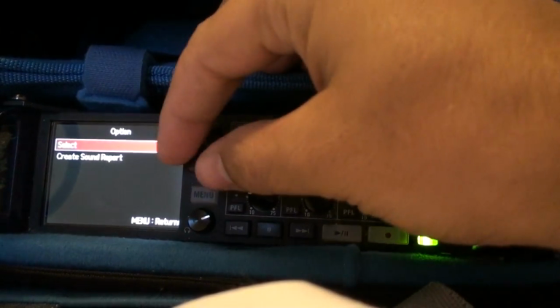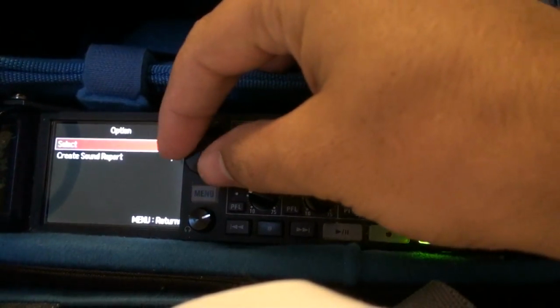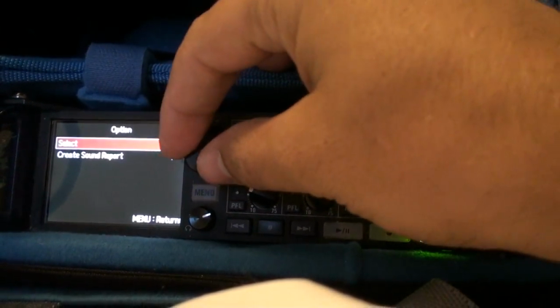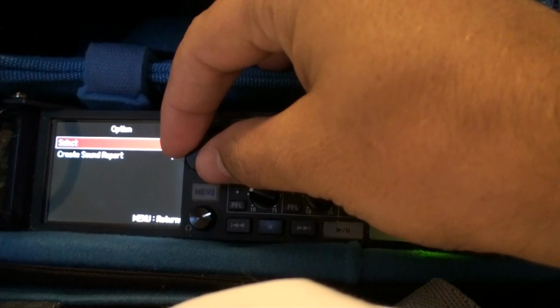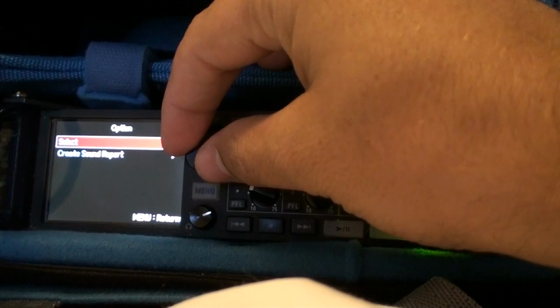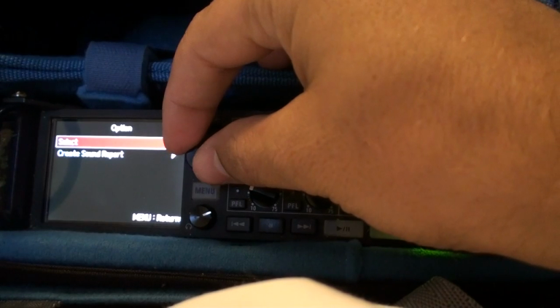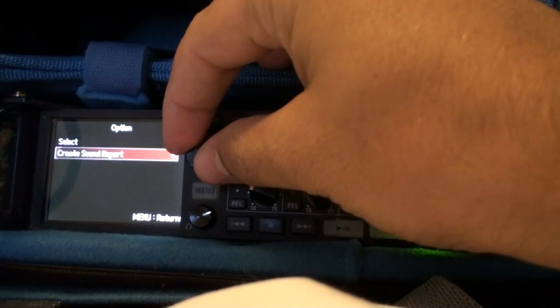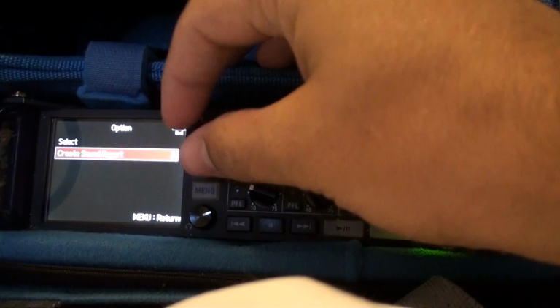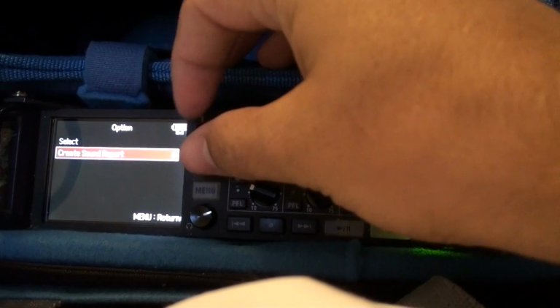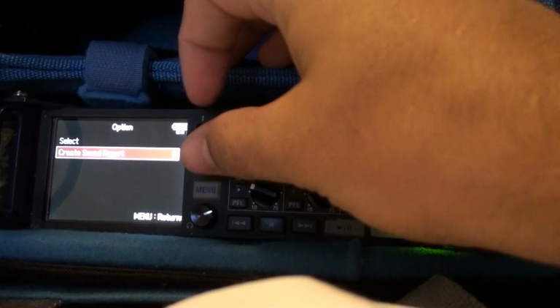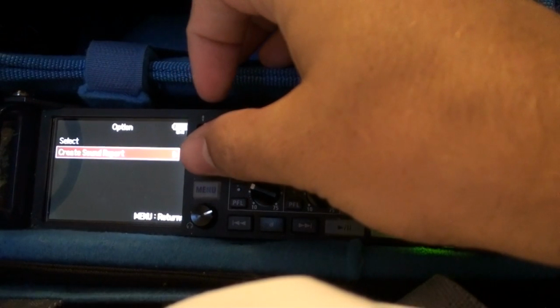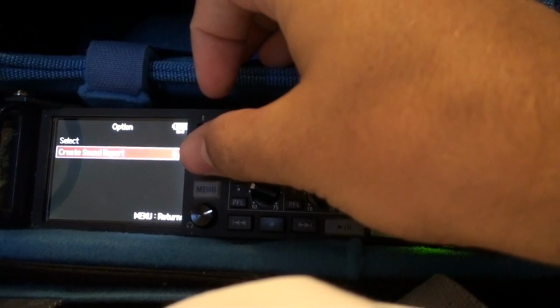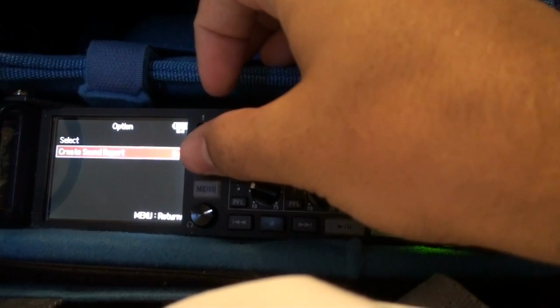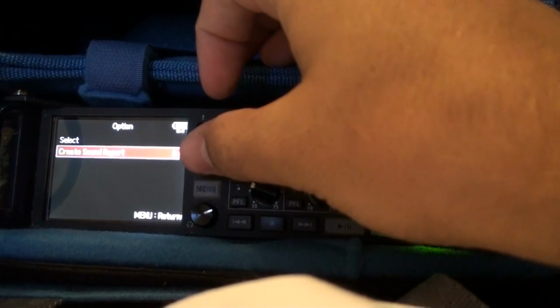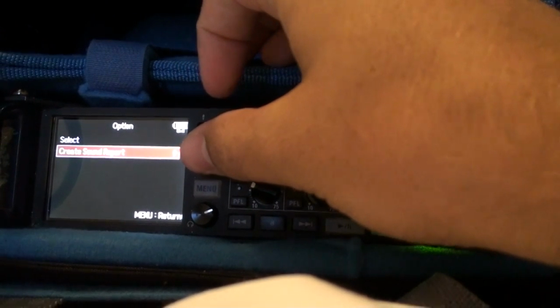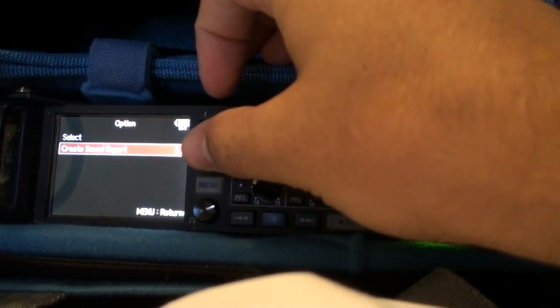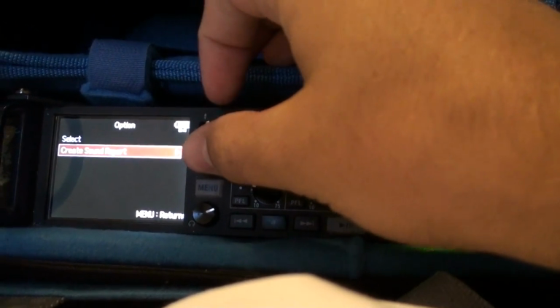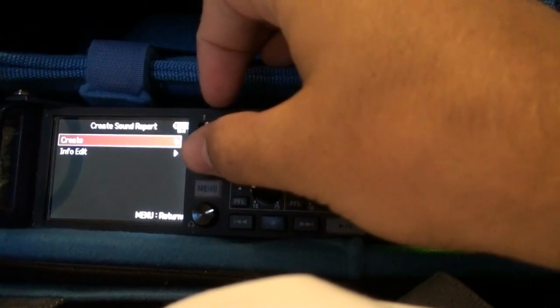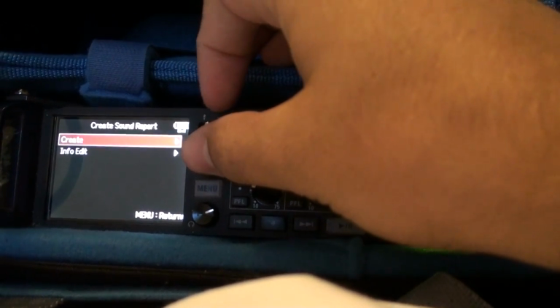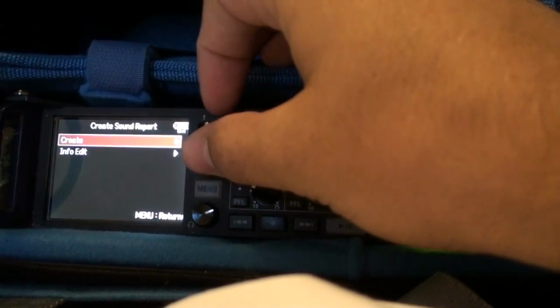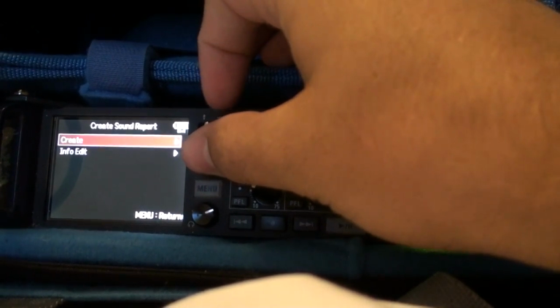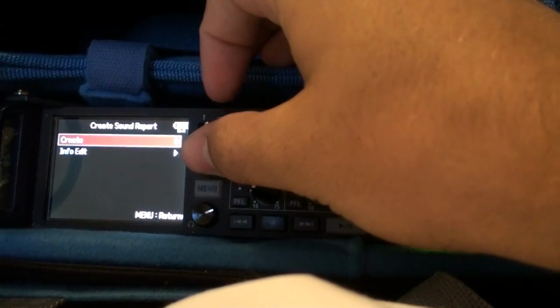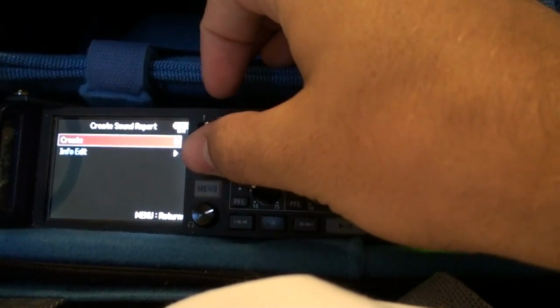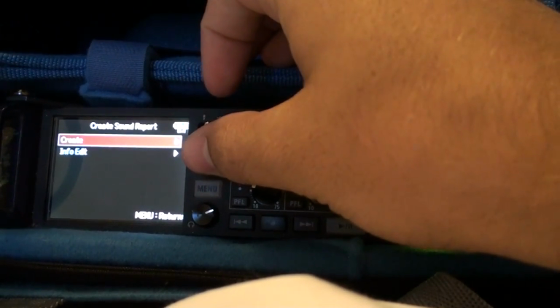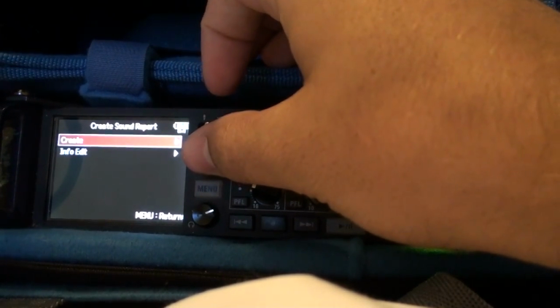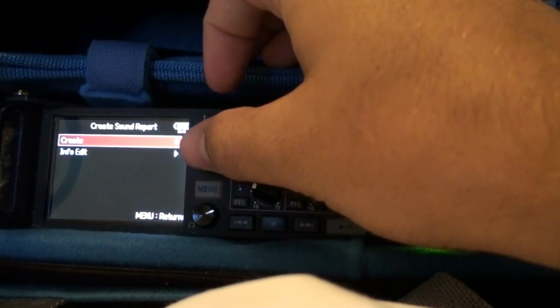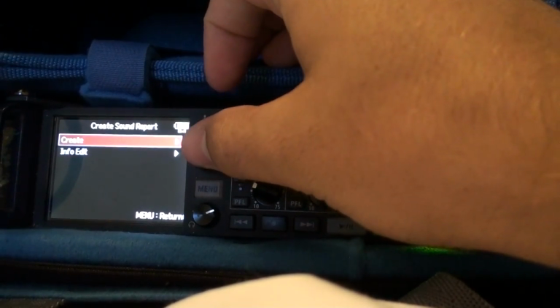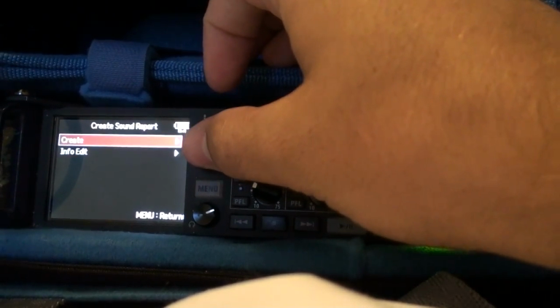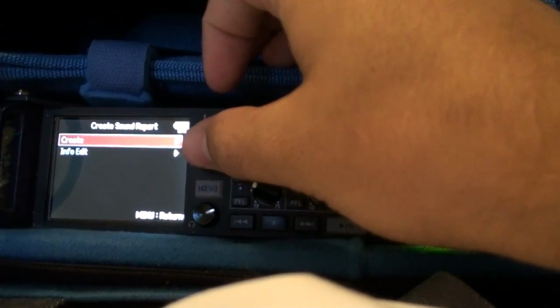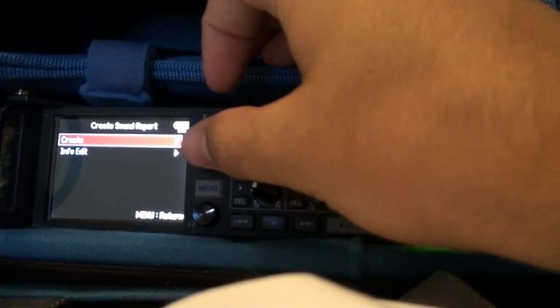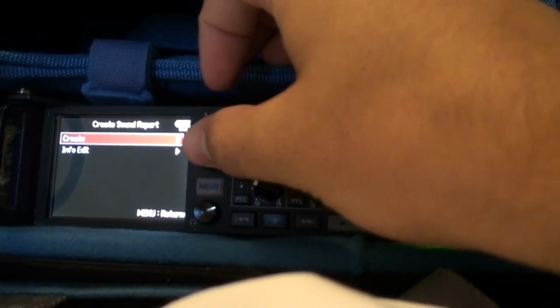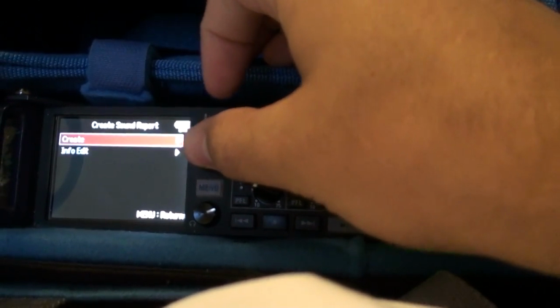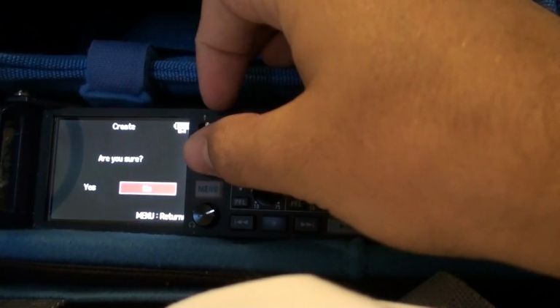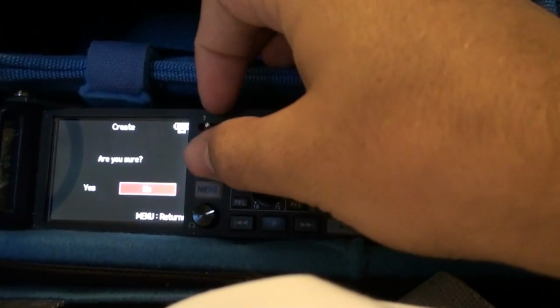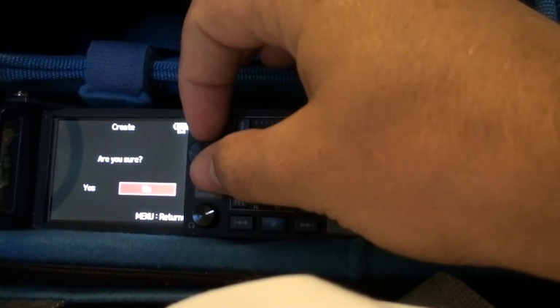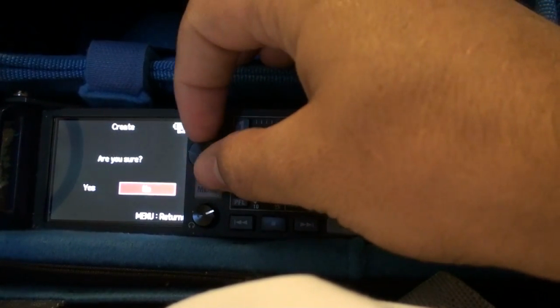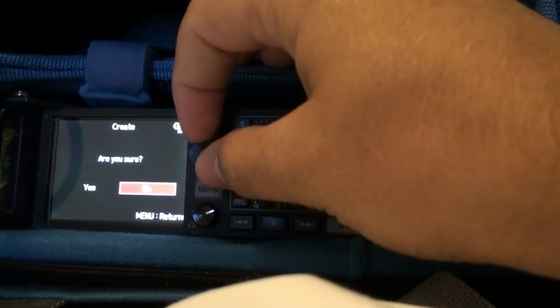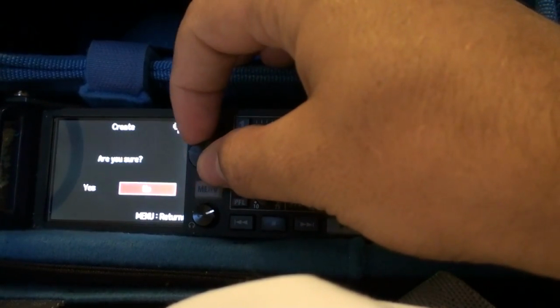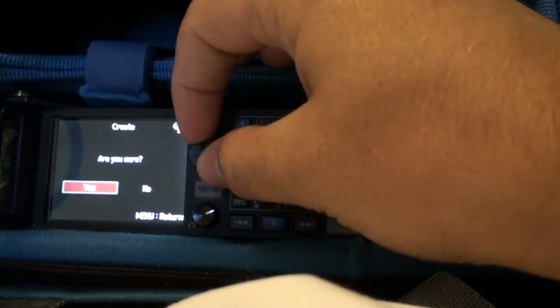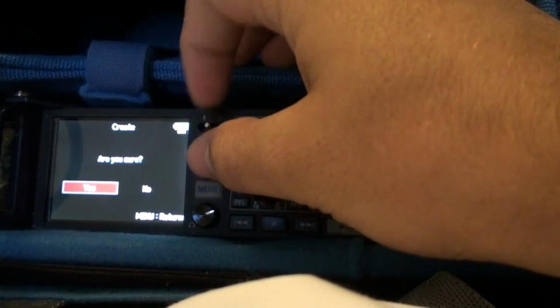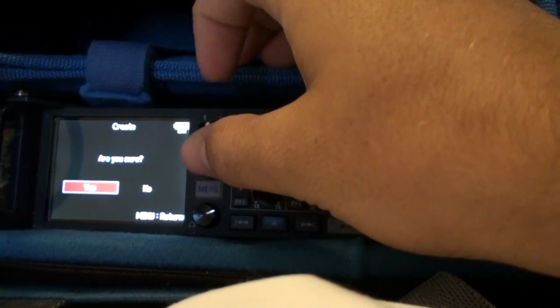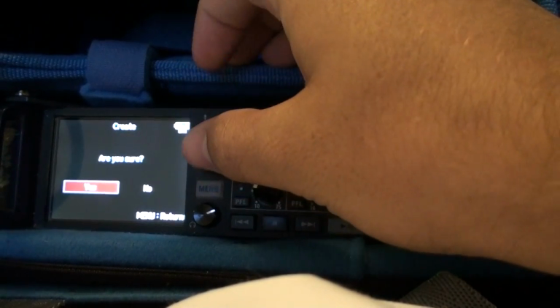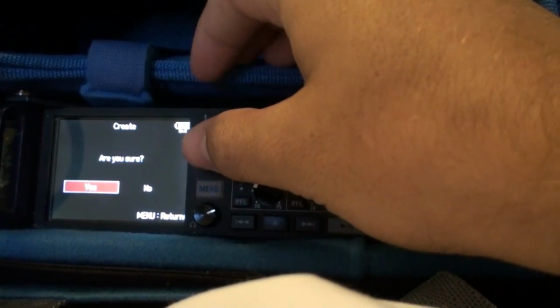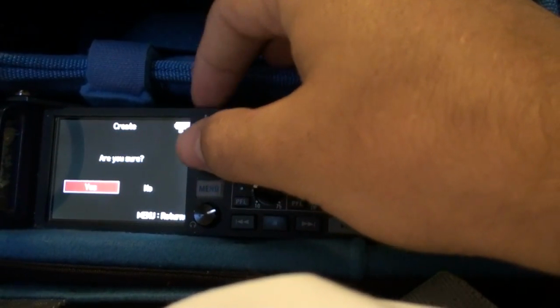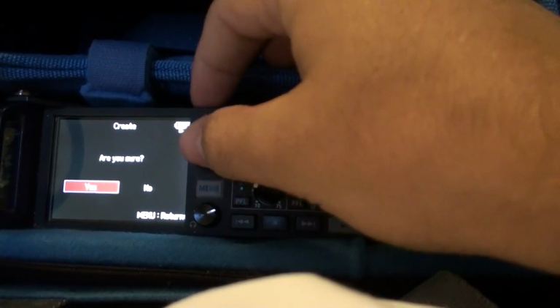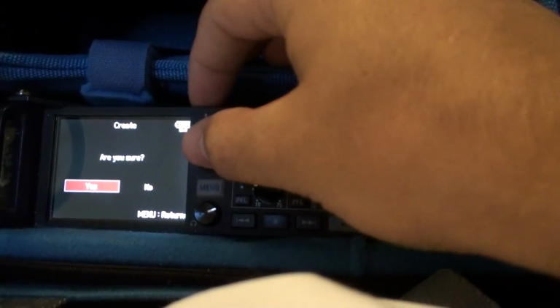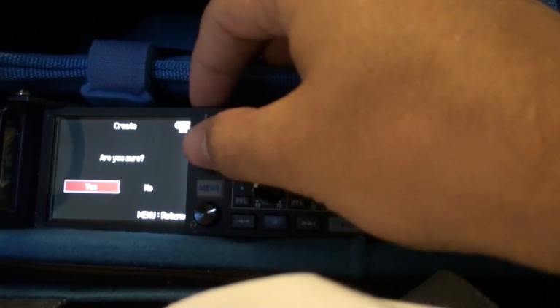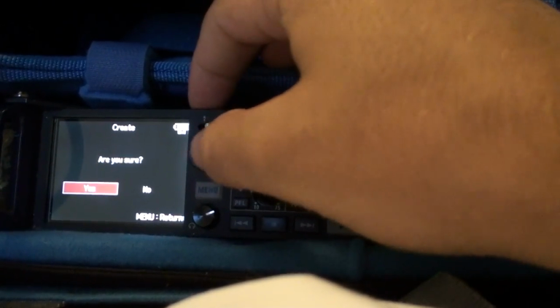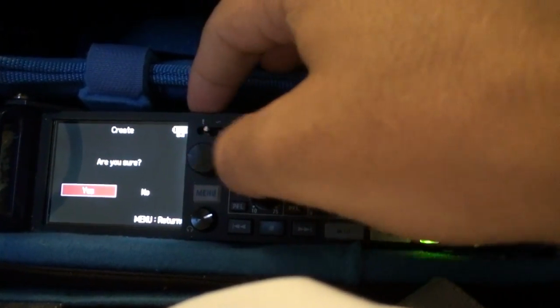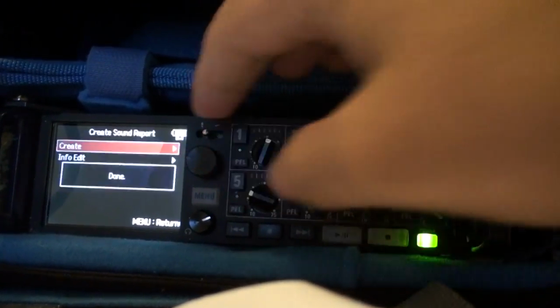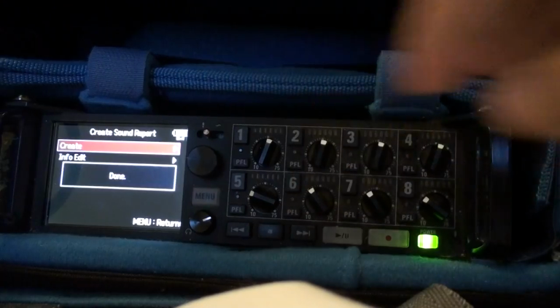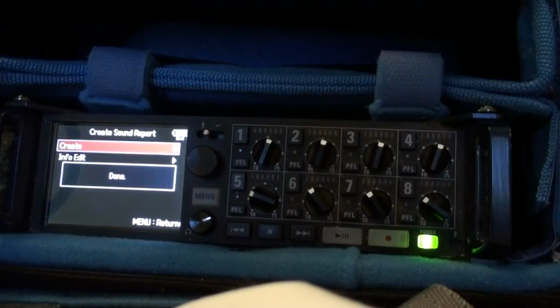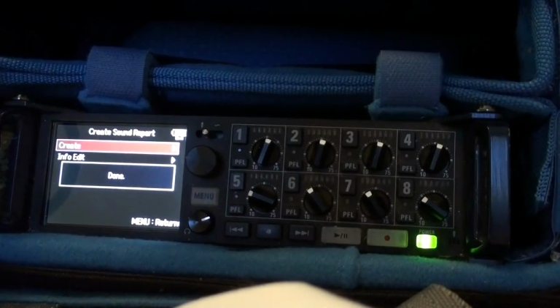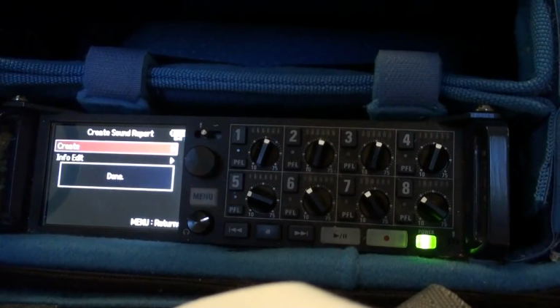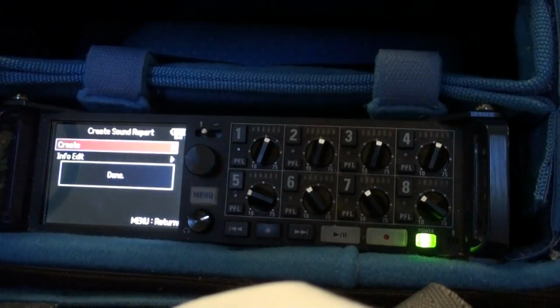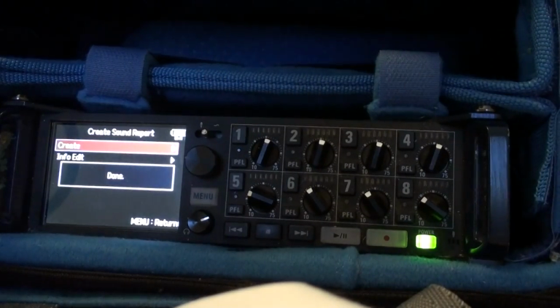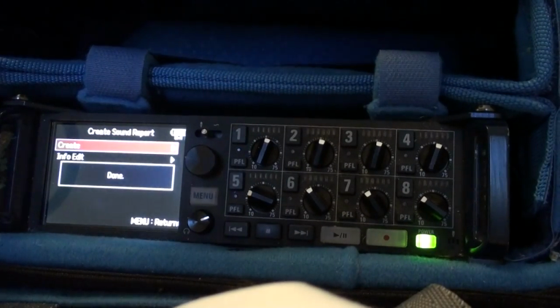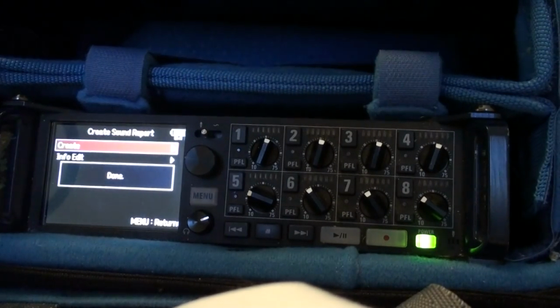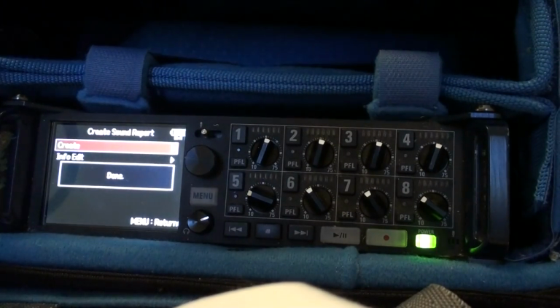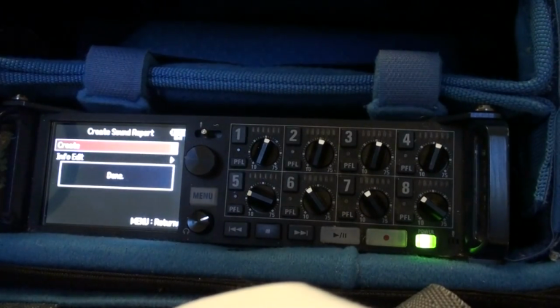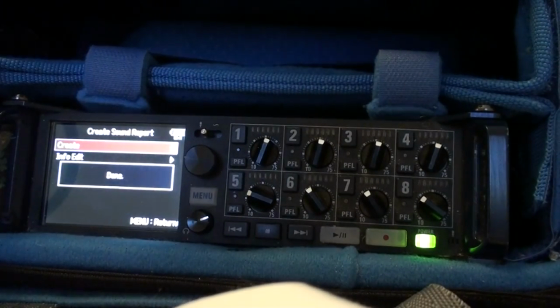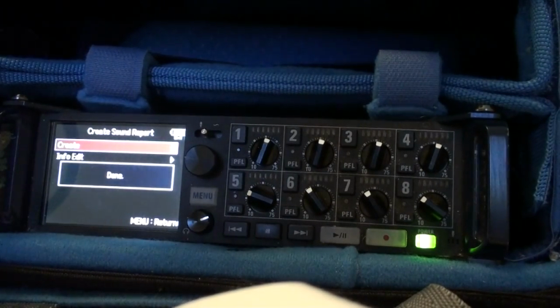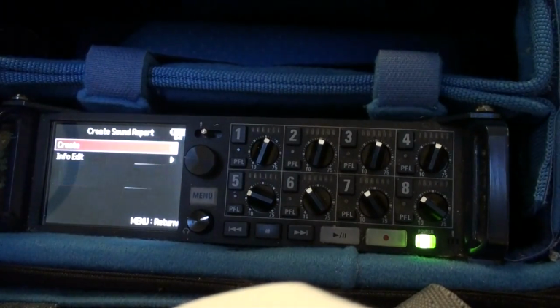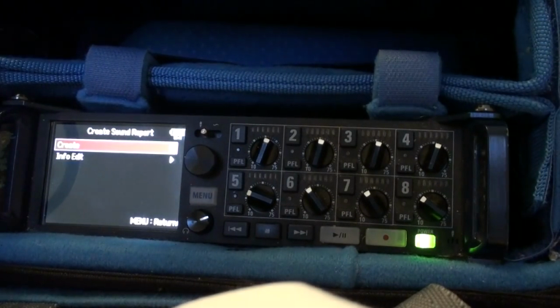Scroll down to Create Sound Report, then select Create. When prompted with 'Are you sure?', select Yes. And that's it.